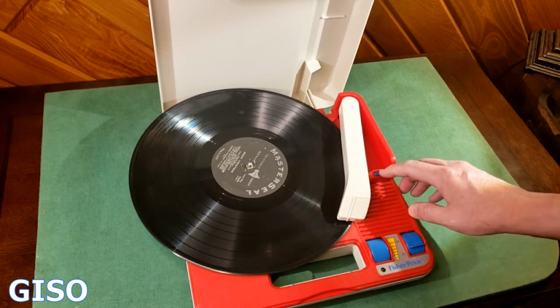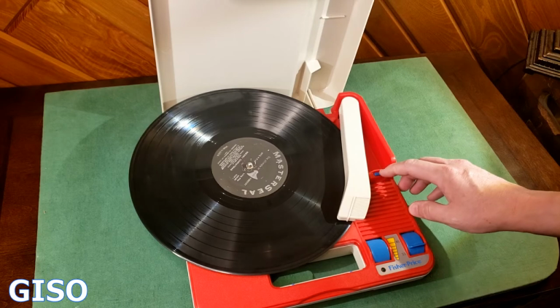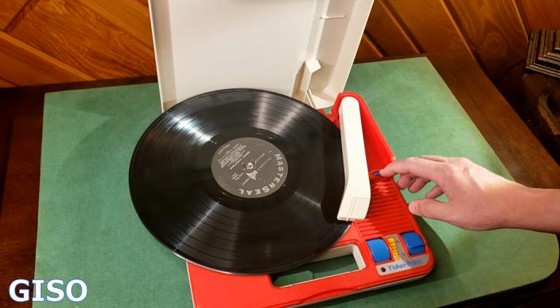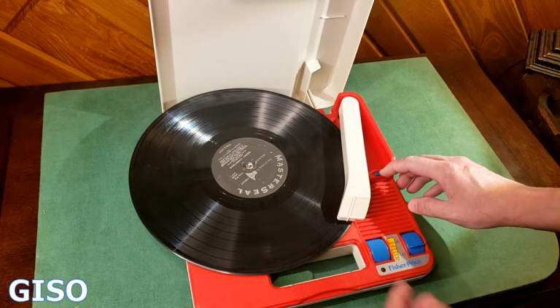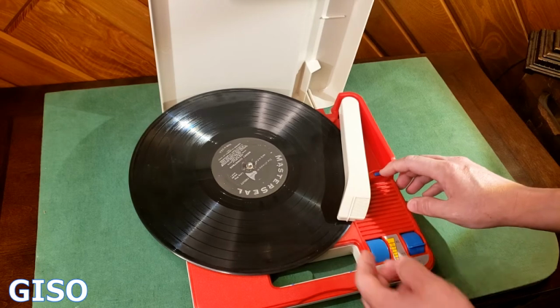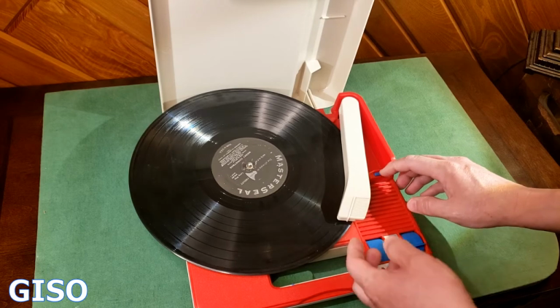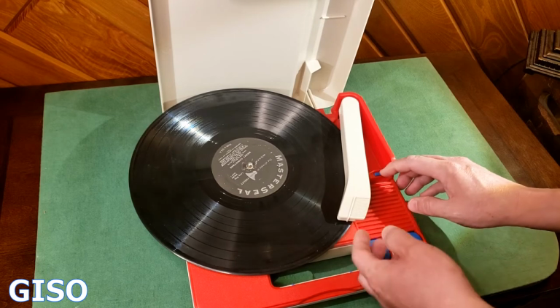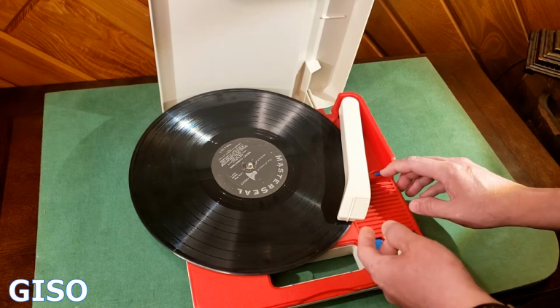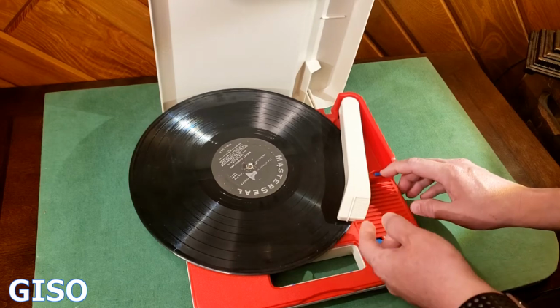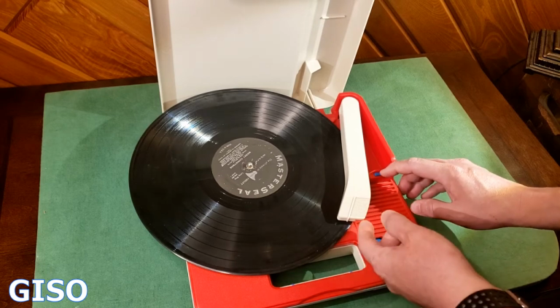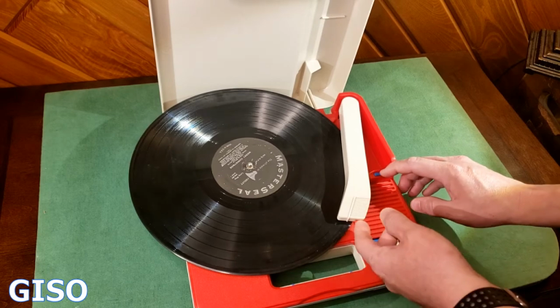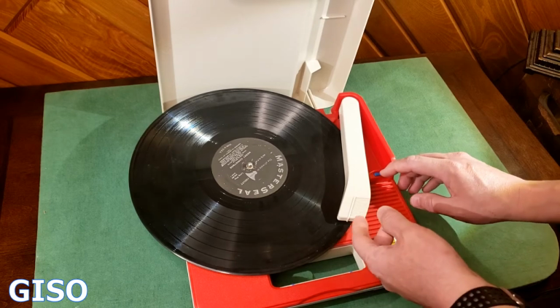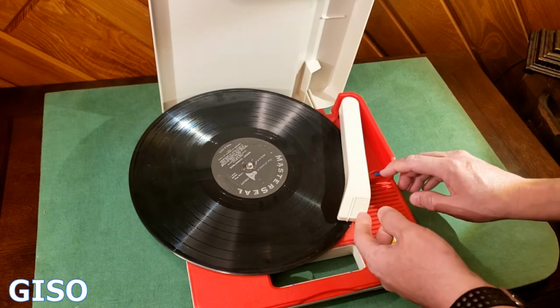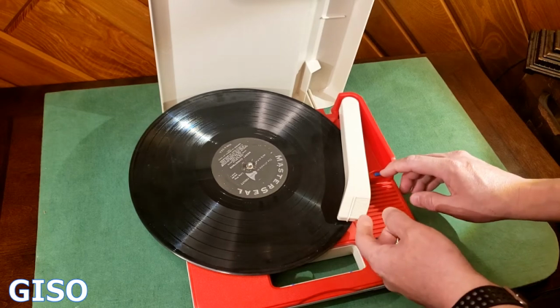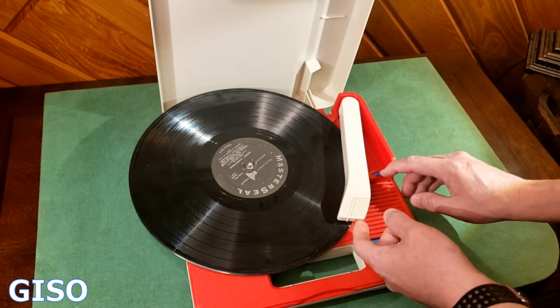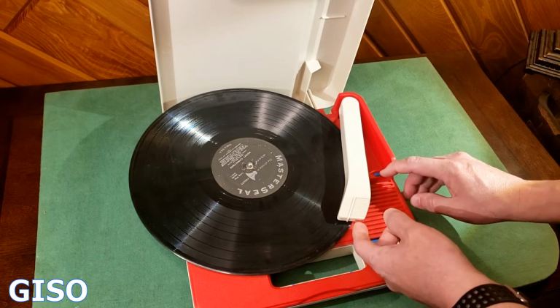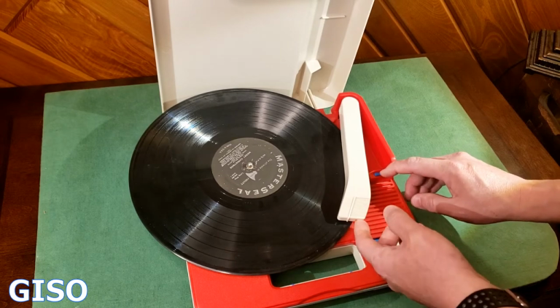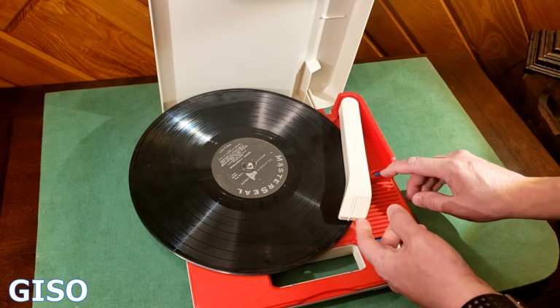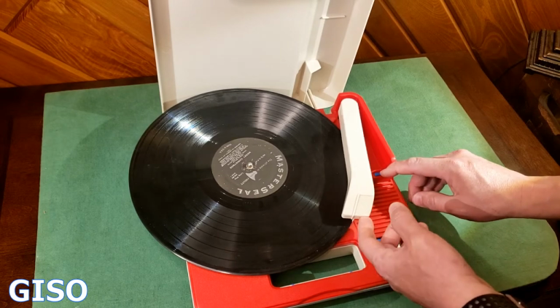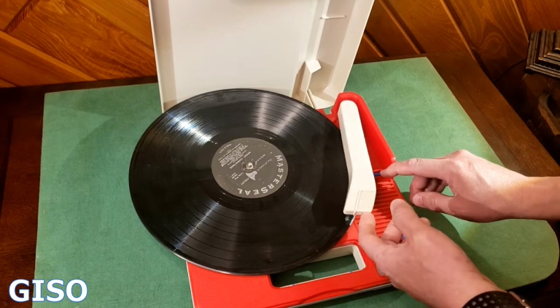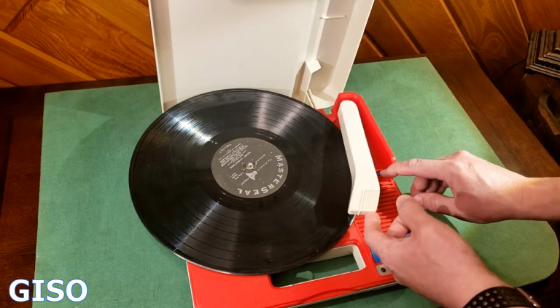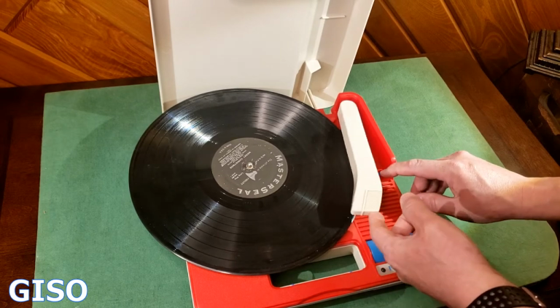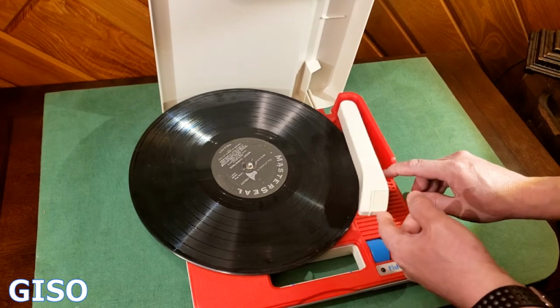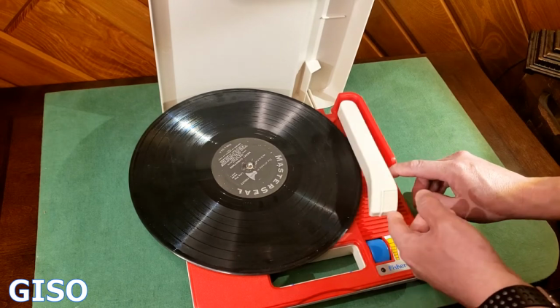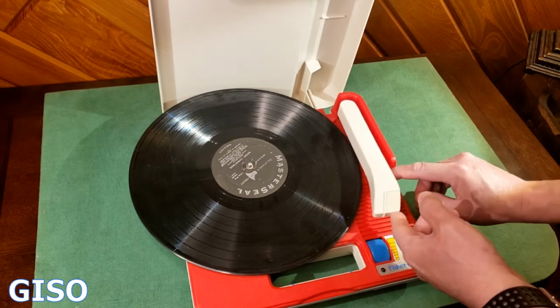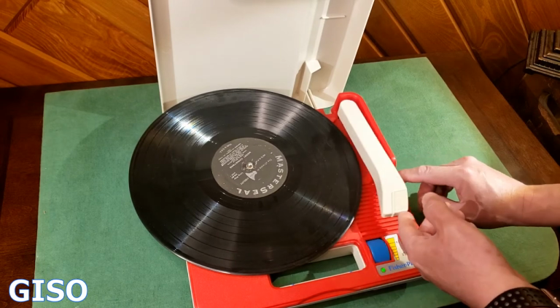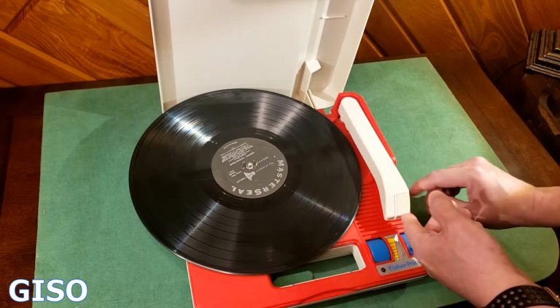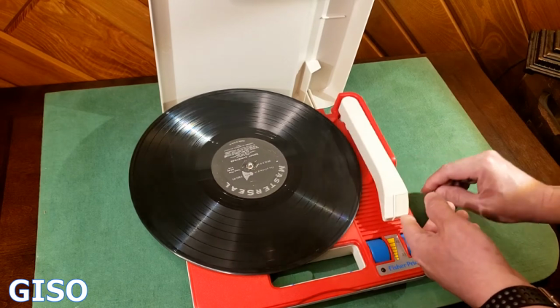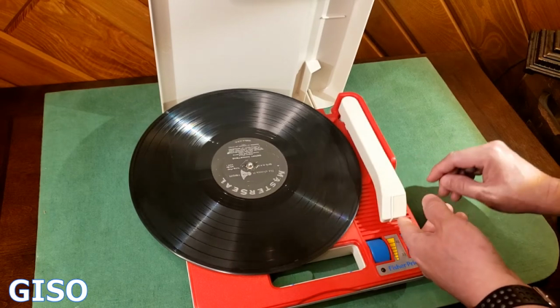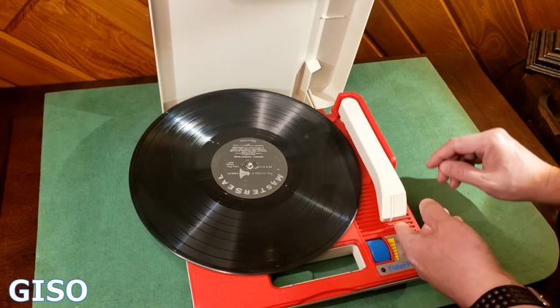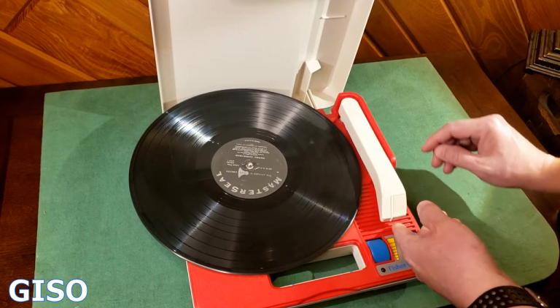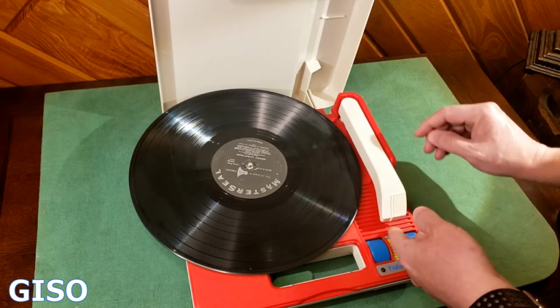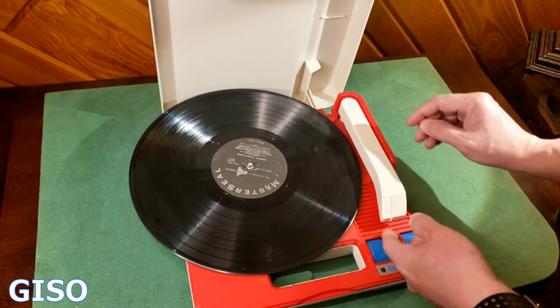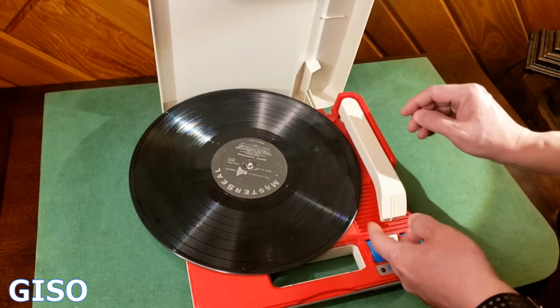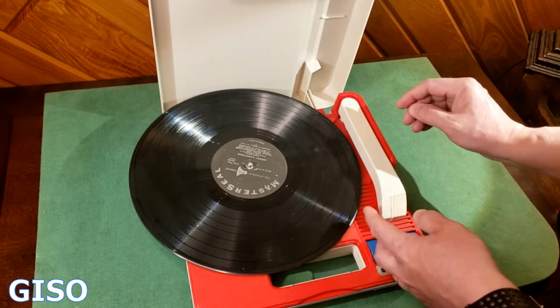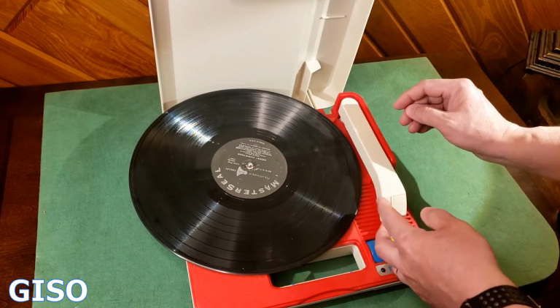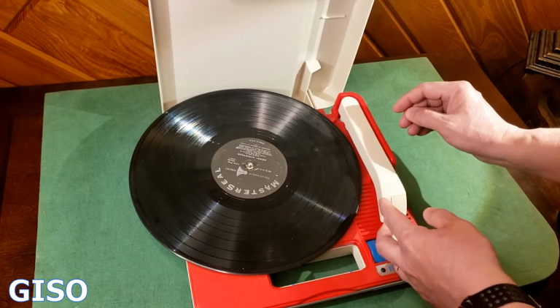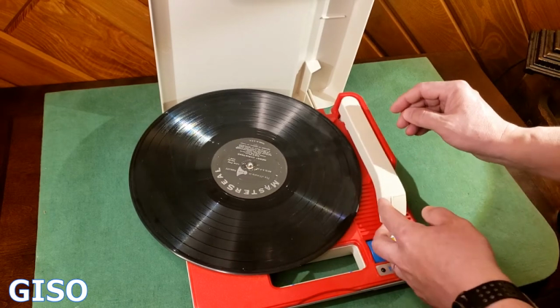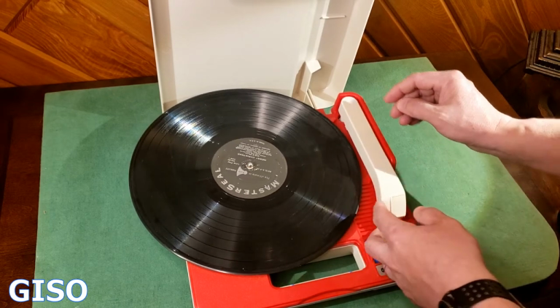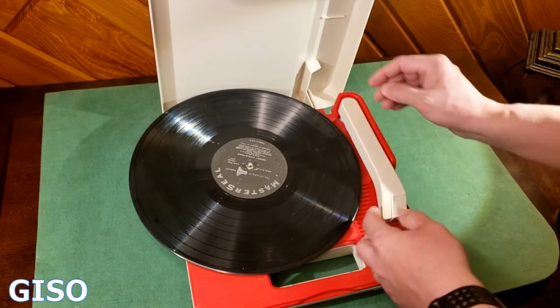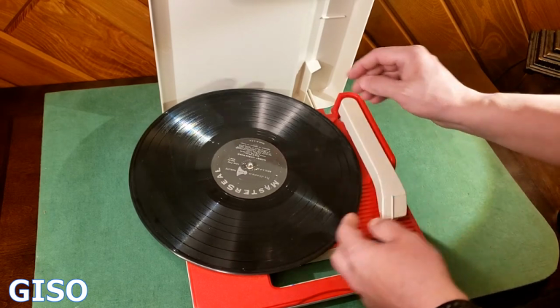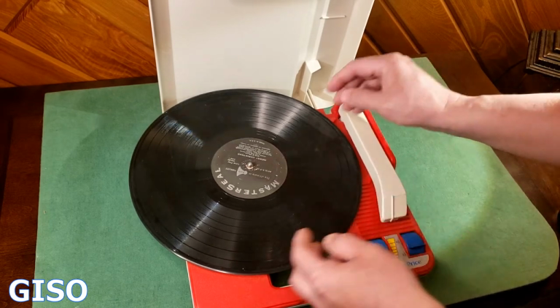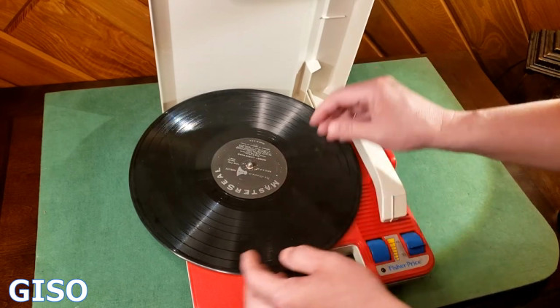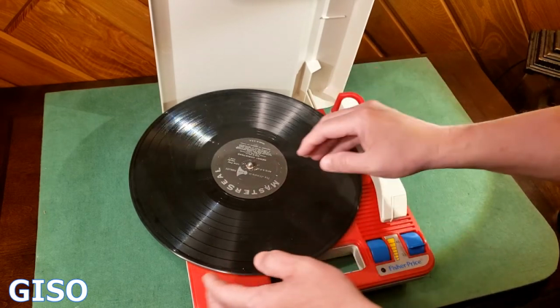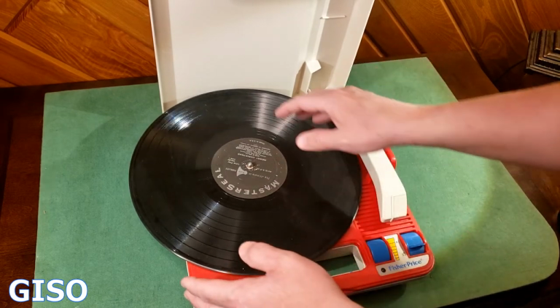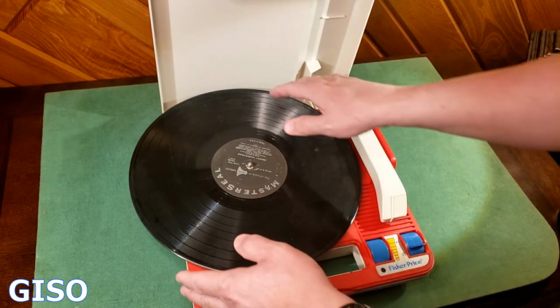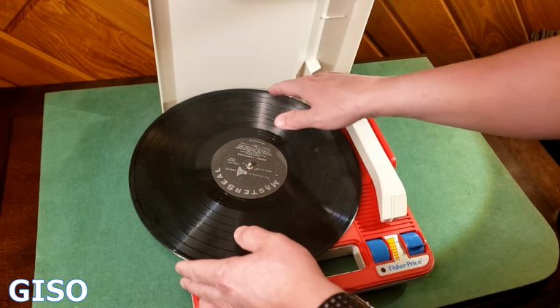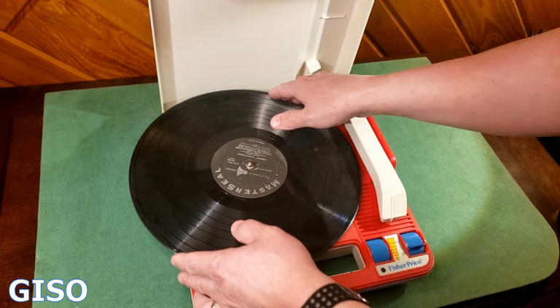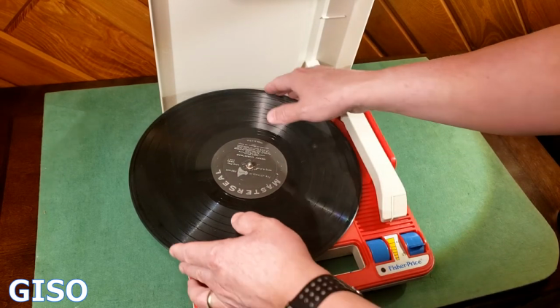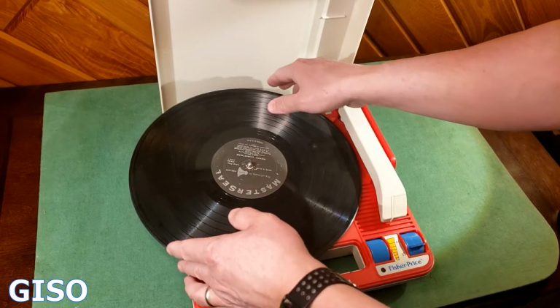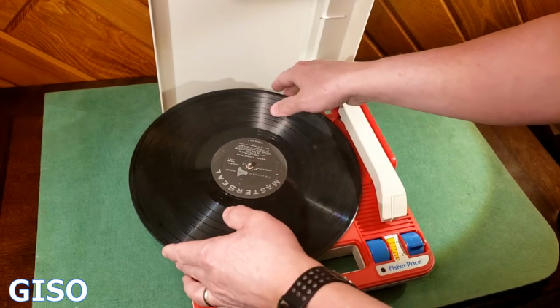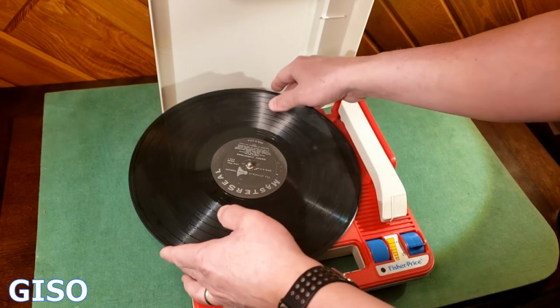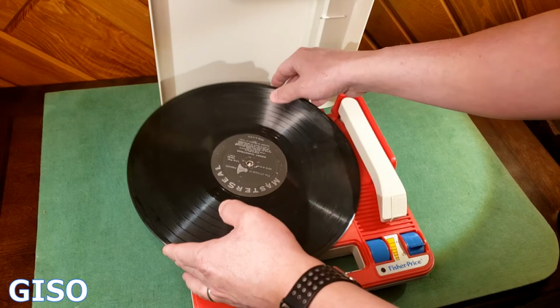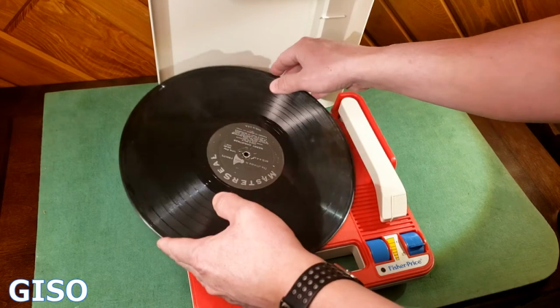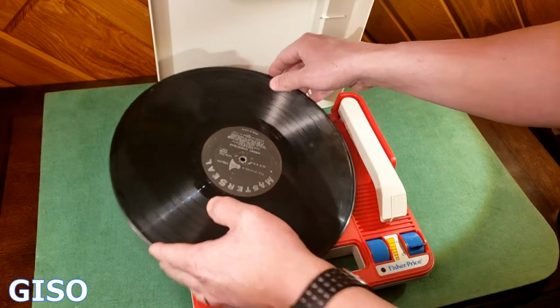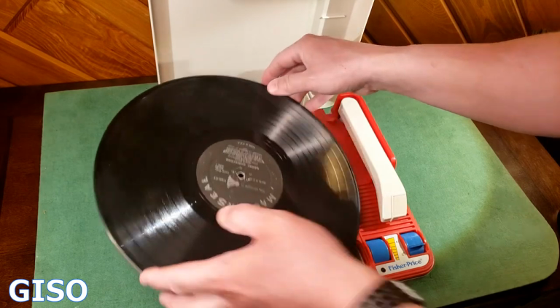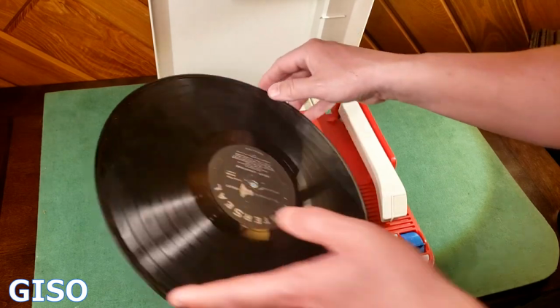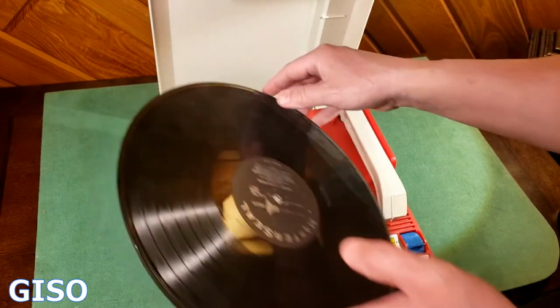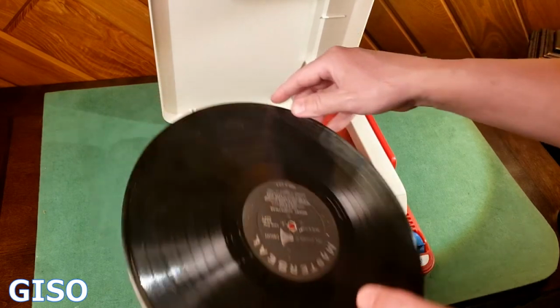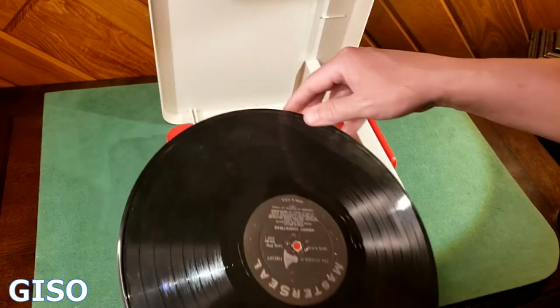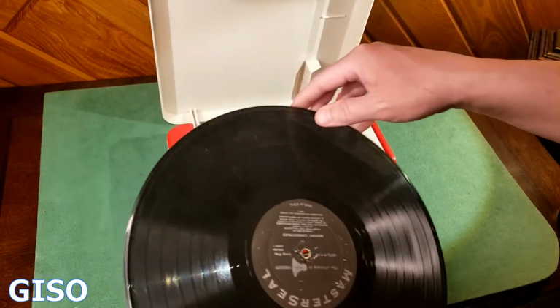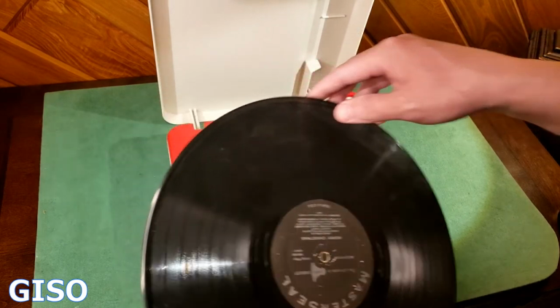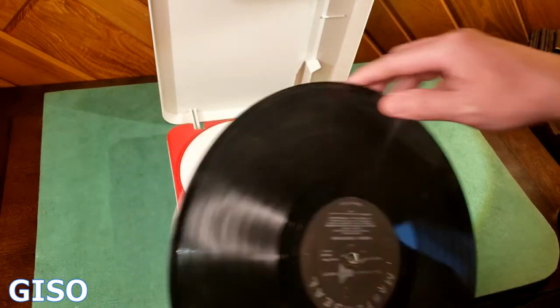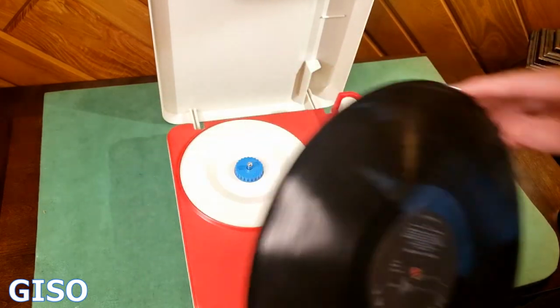So there you go — operates as it should. Super cool, super portable, super vintage.